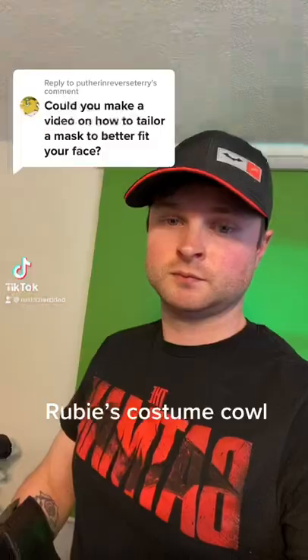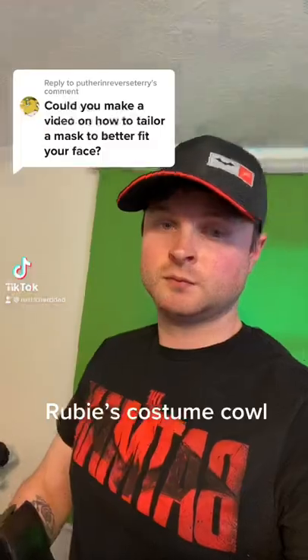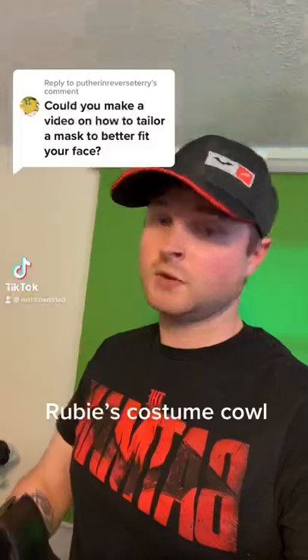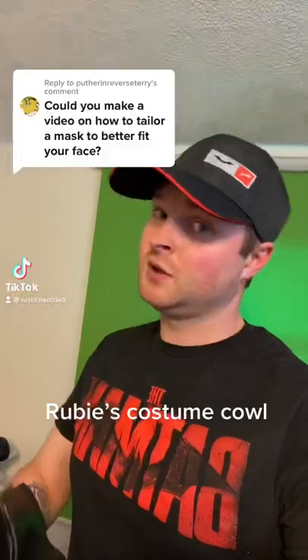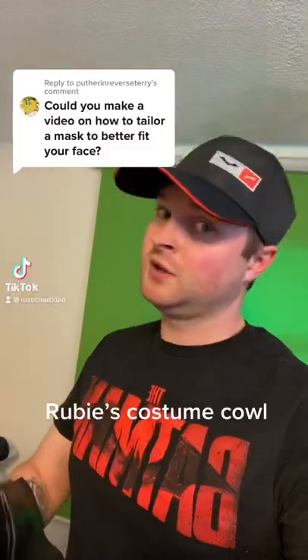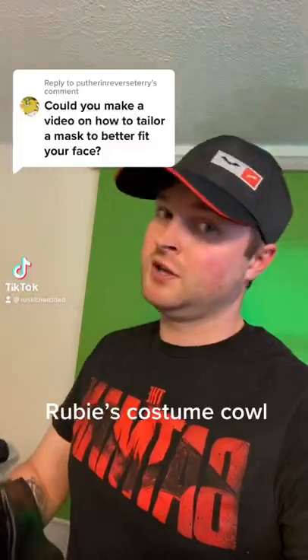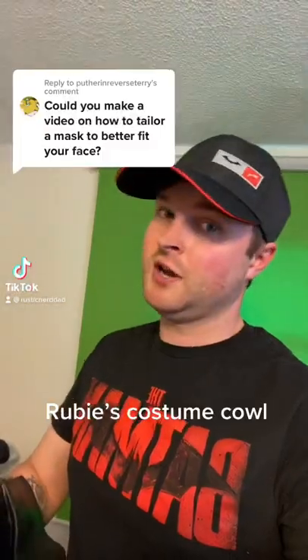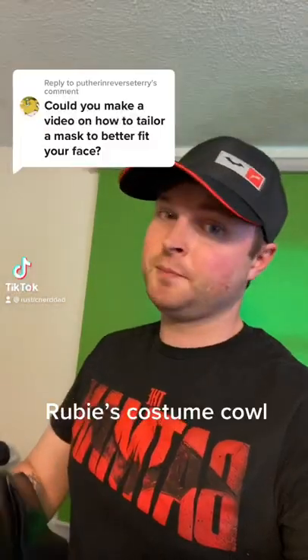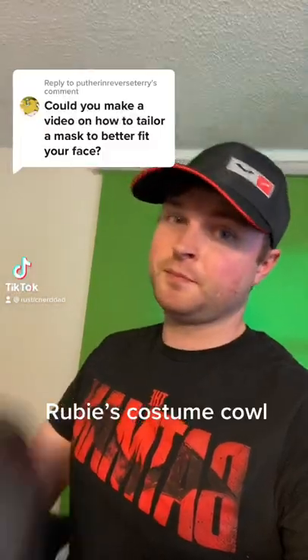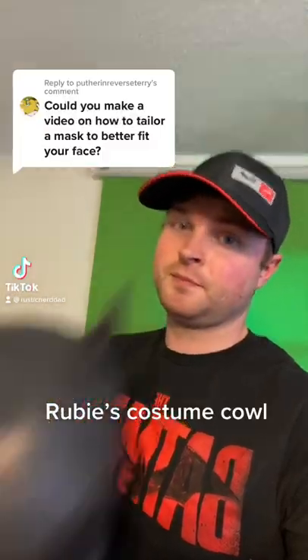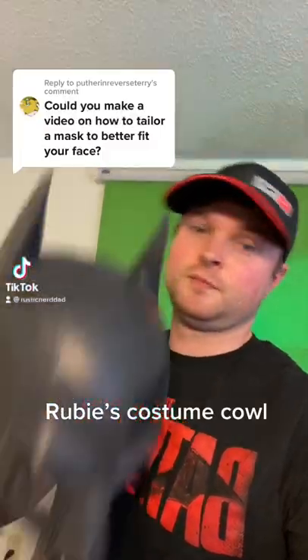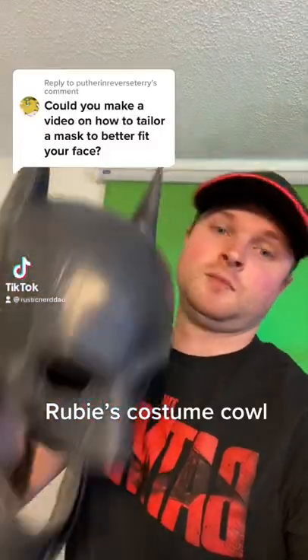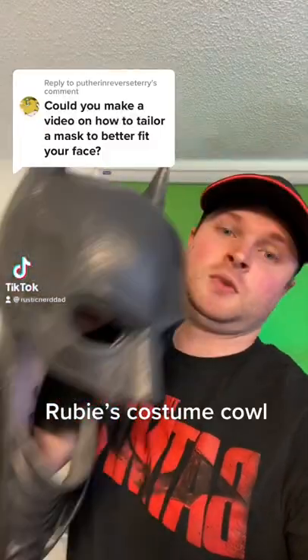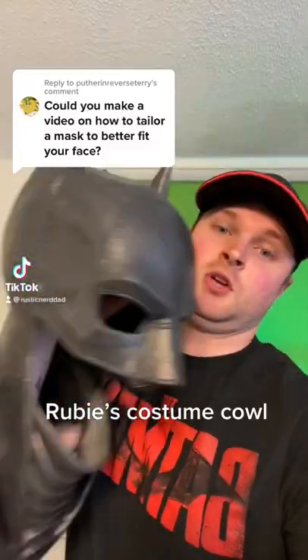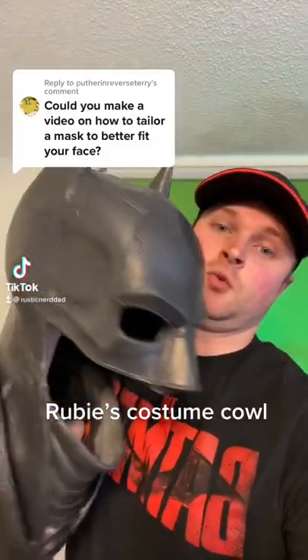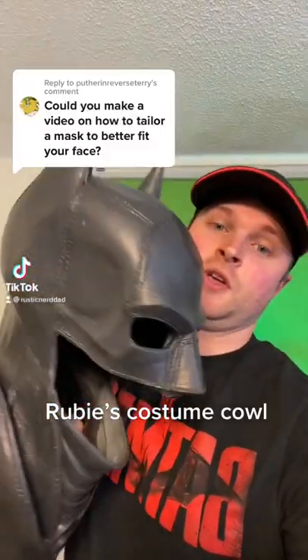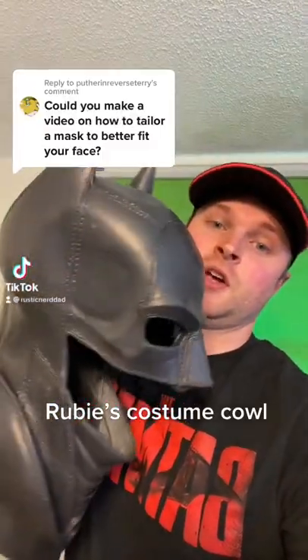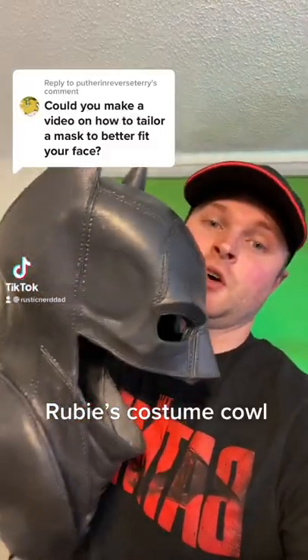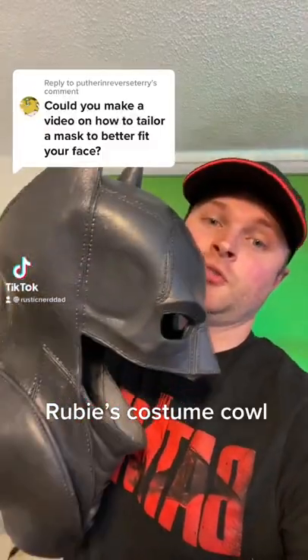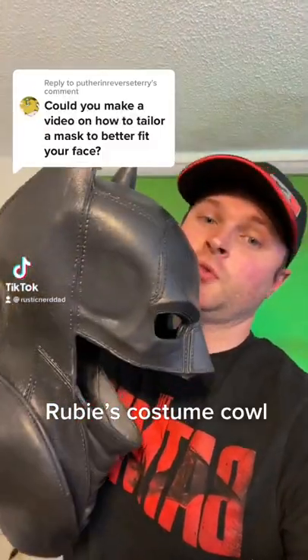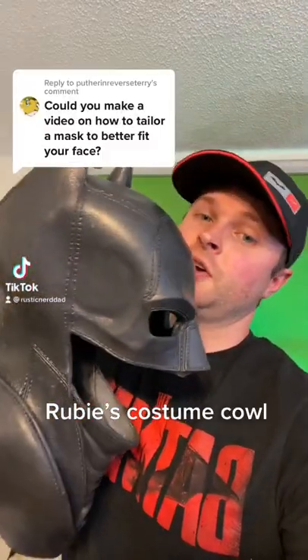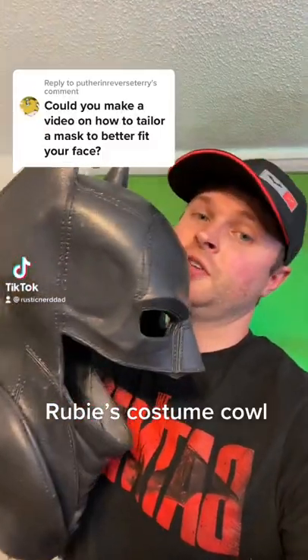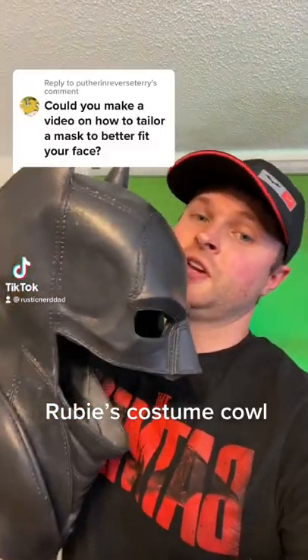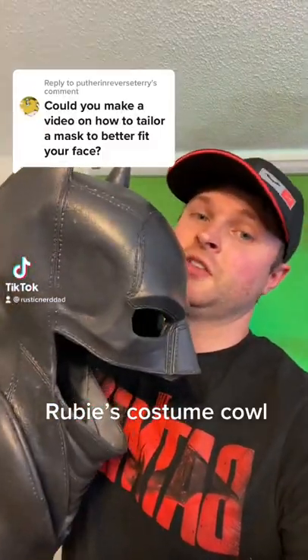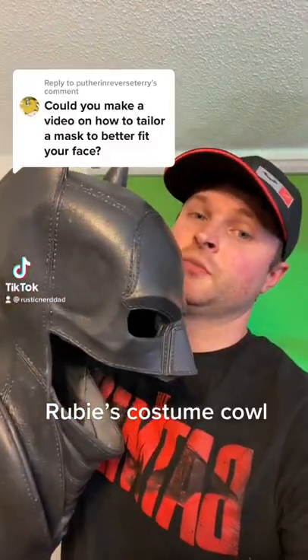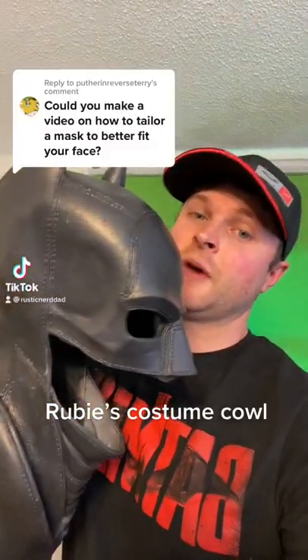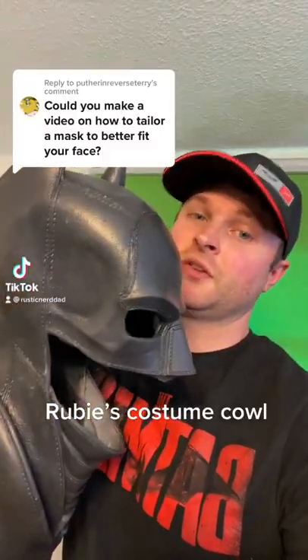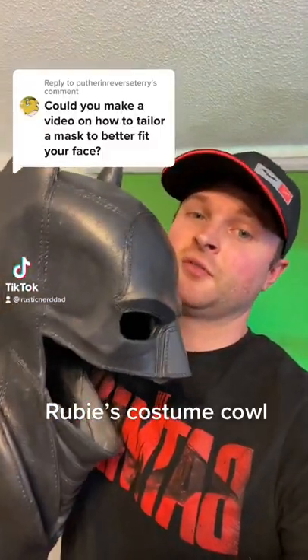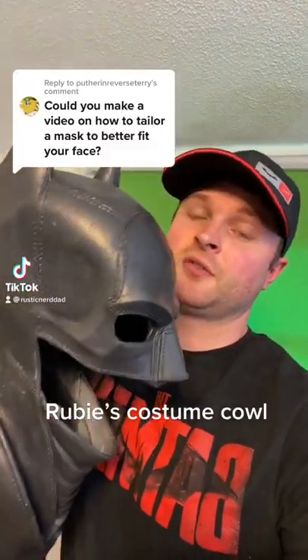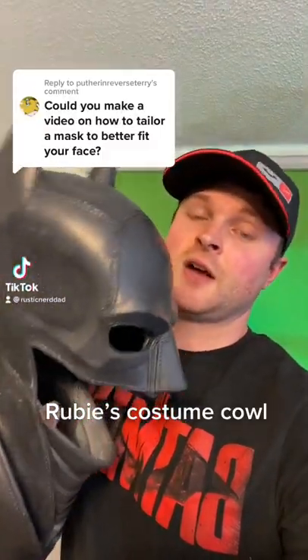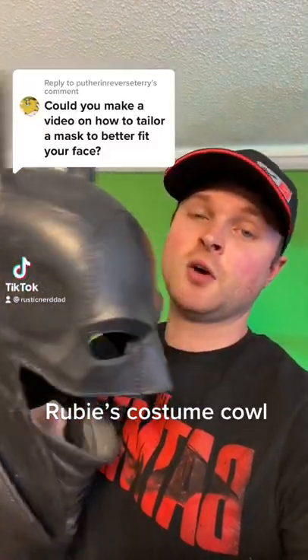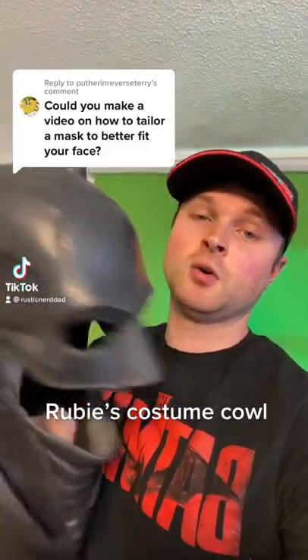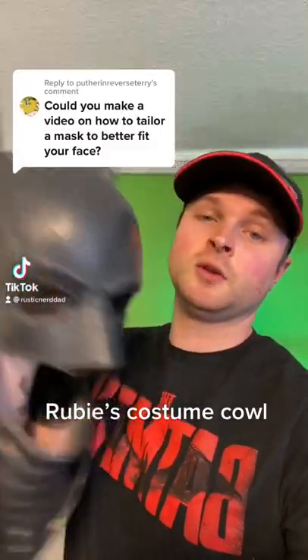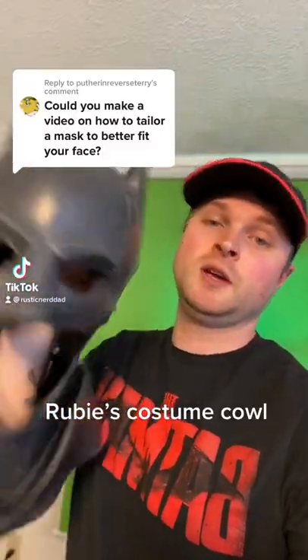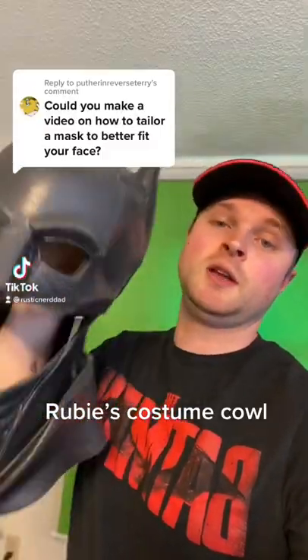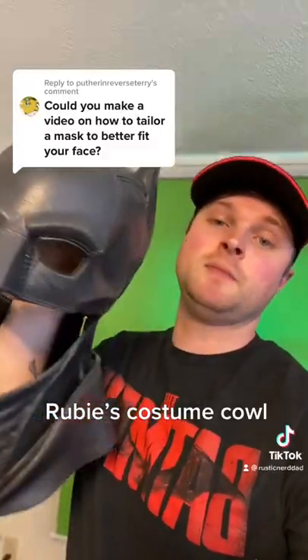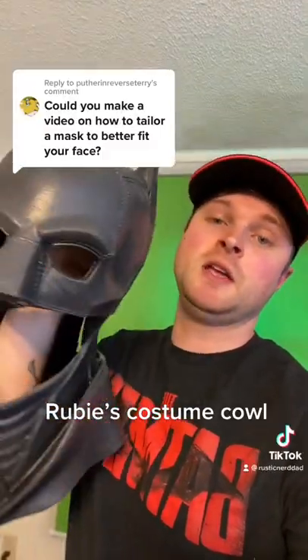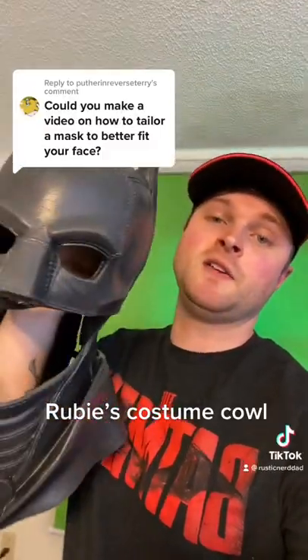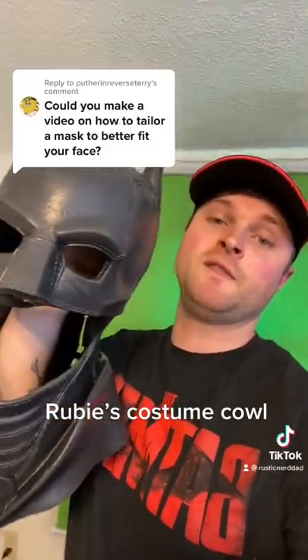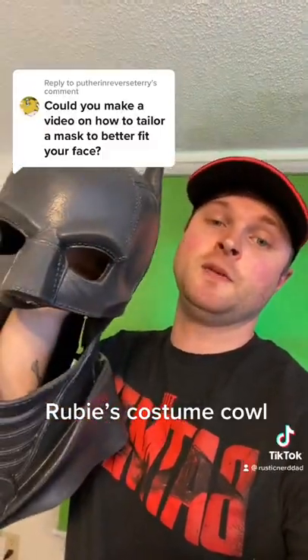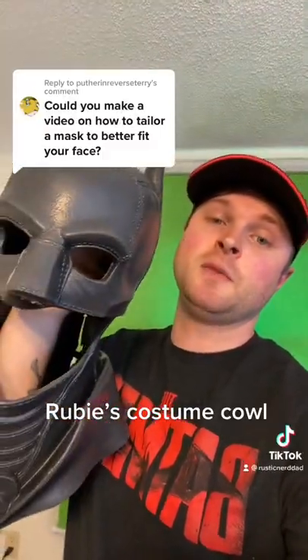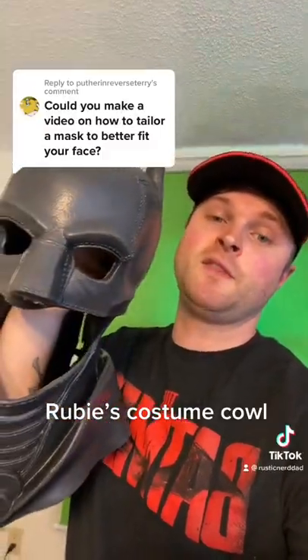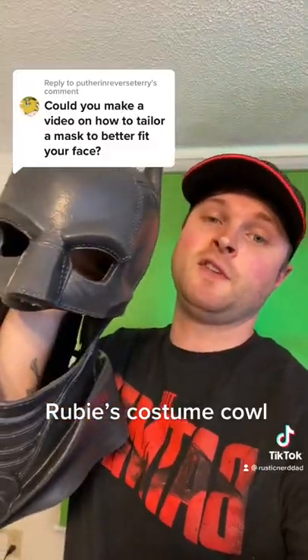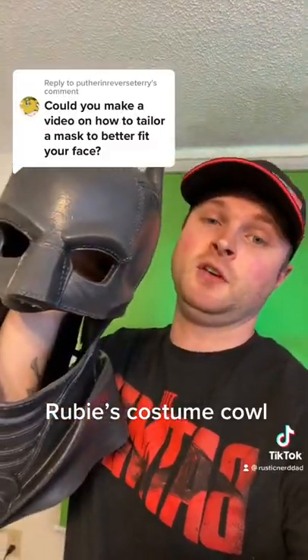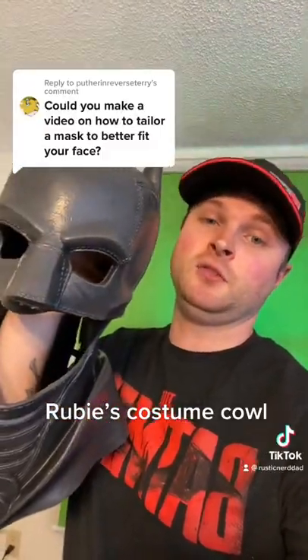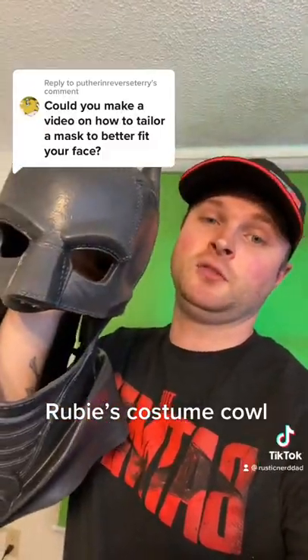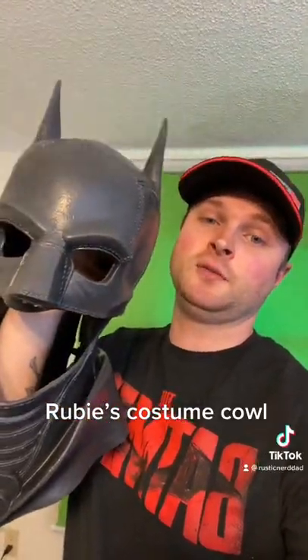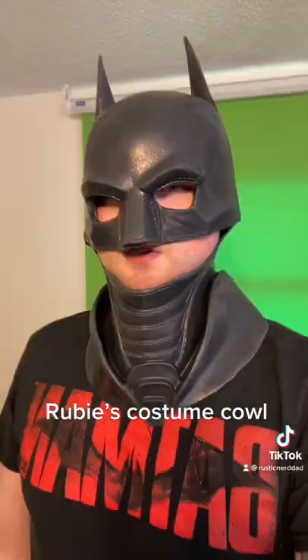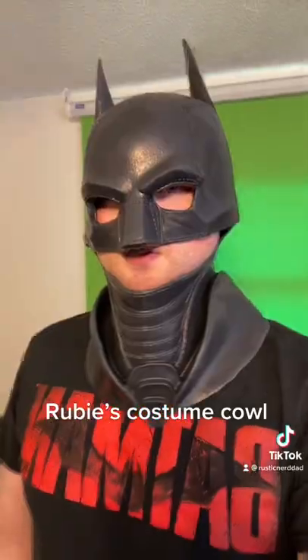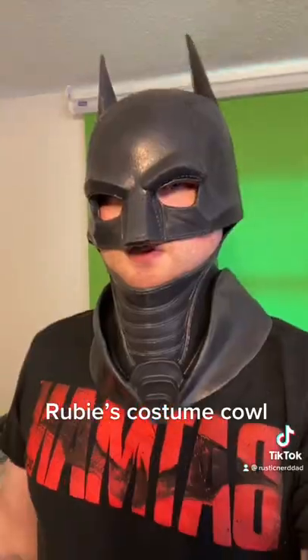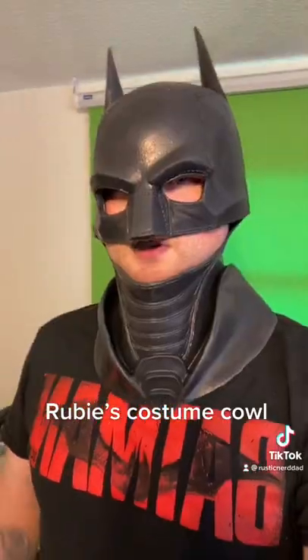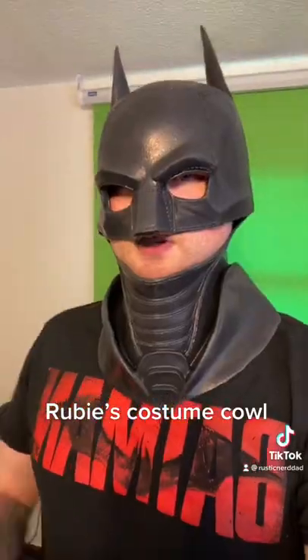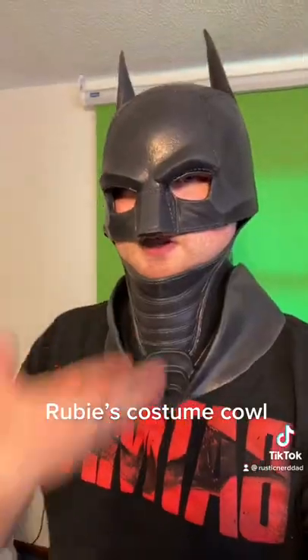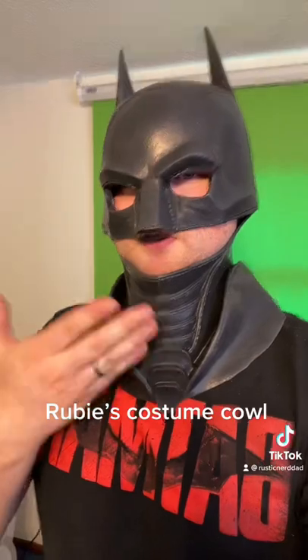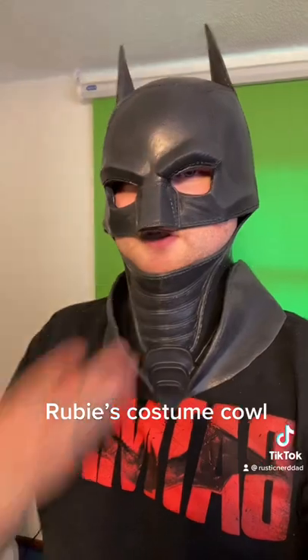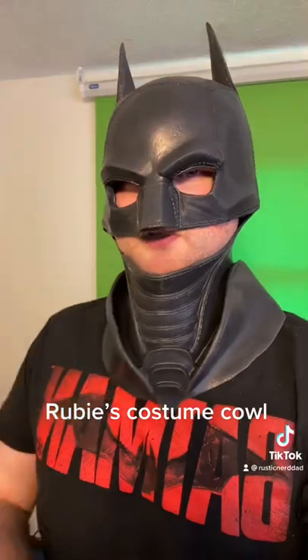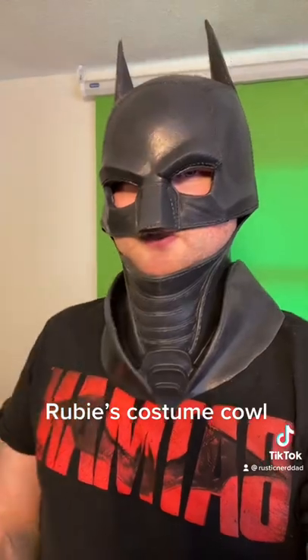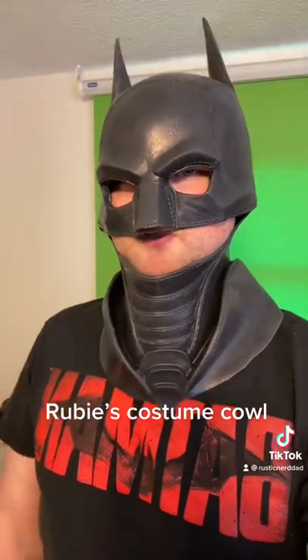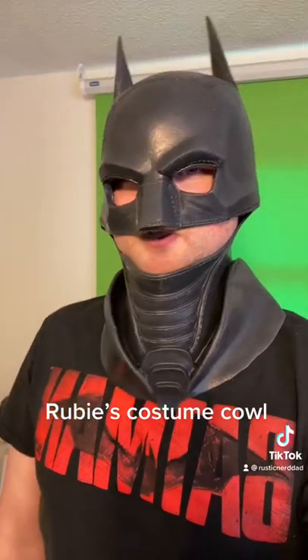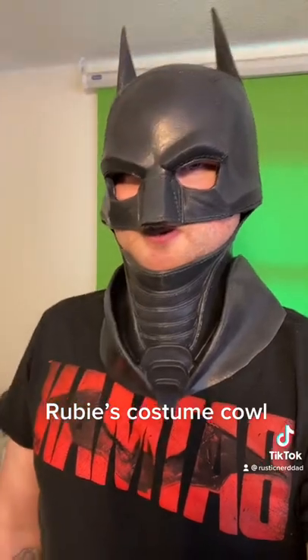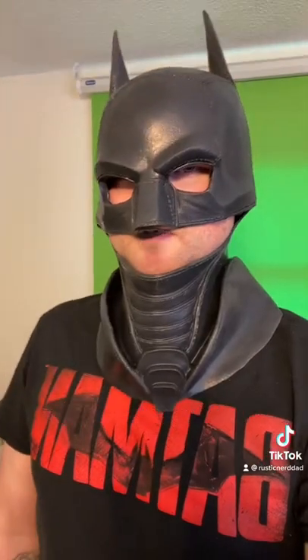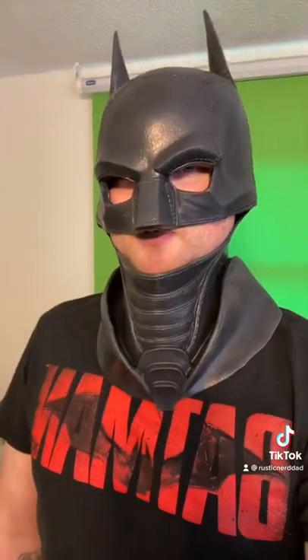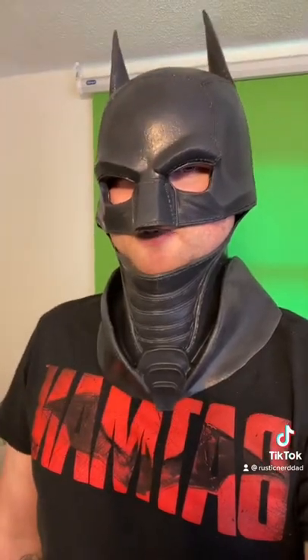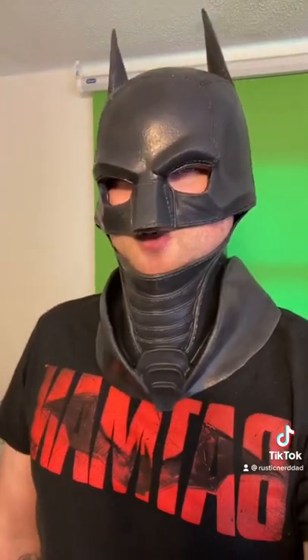Here we go. So we're going to take this massive cowl and make it fit my face. And this is the before.